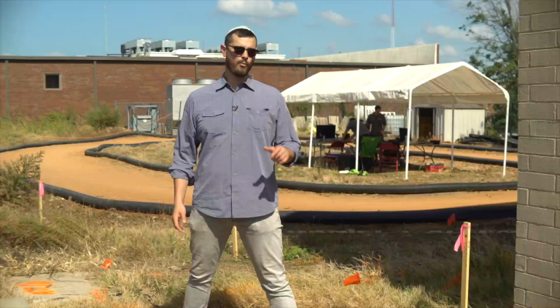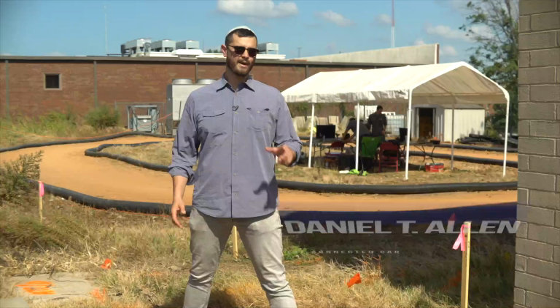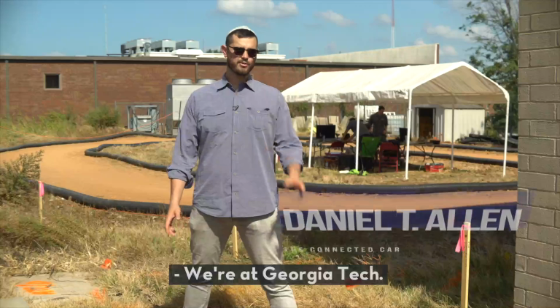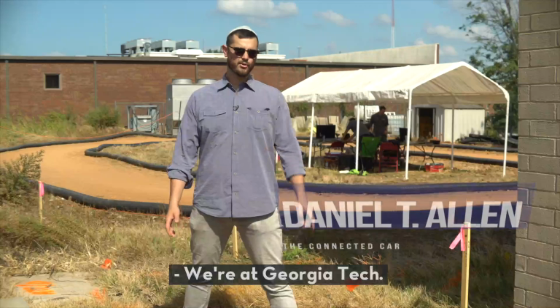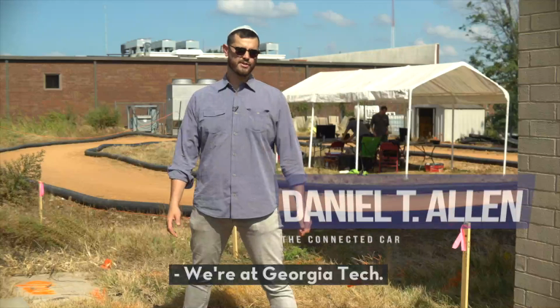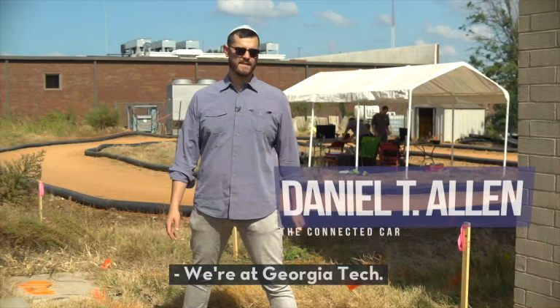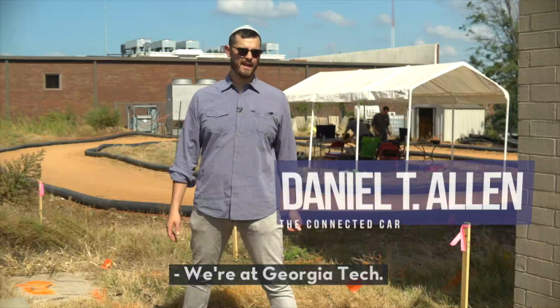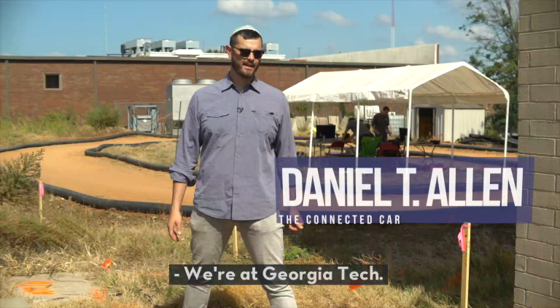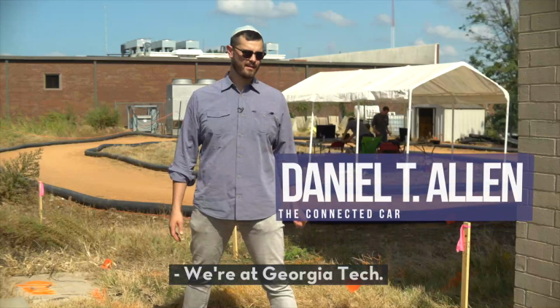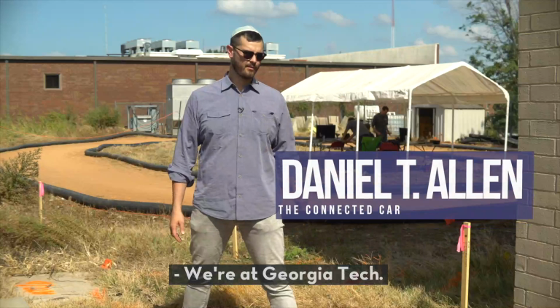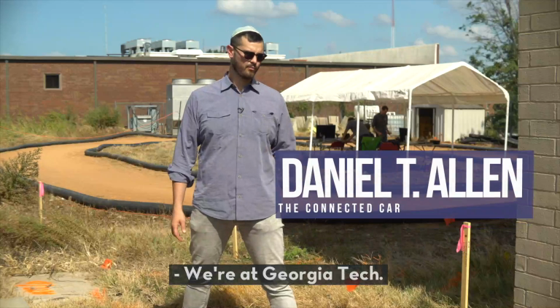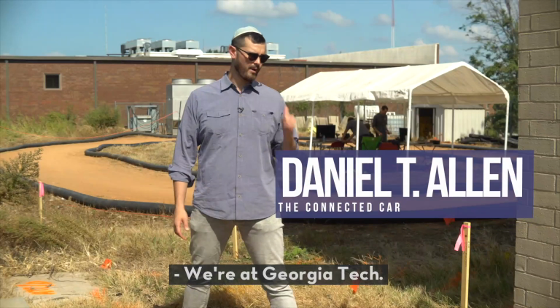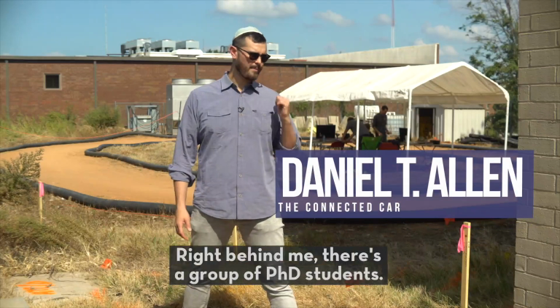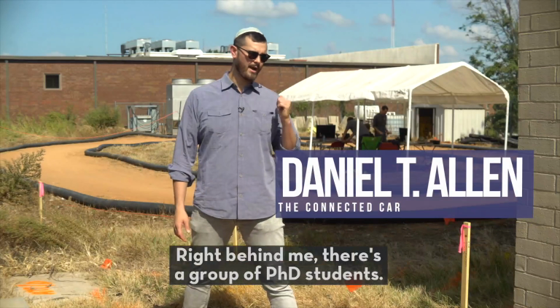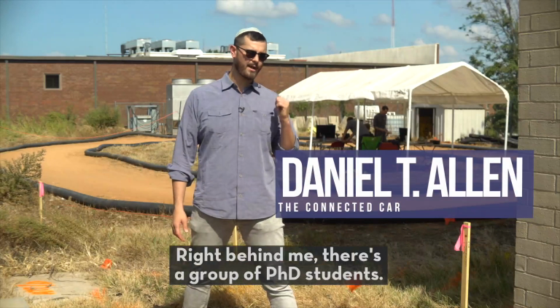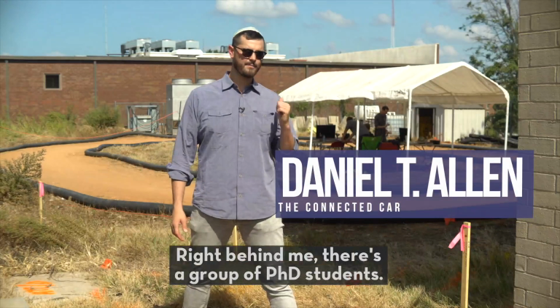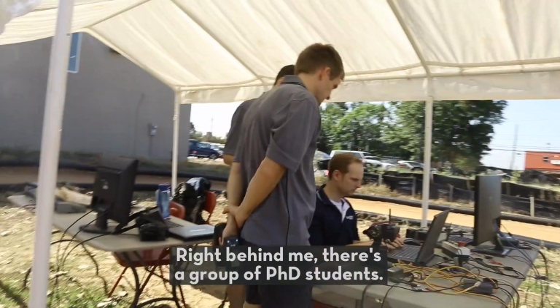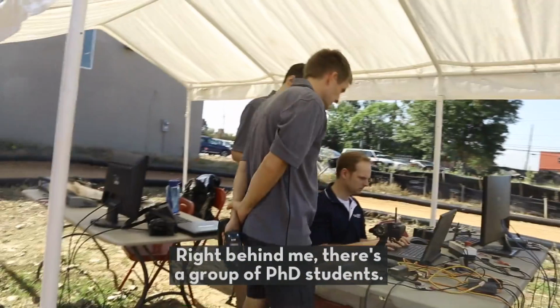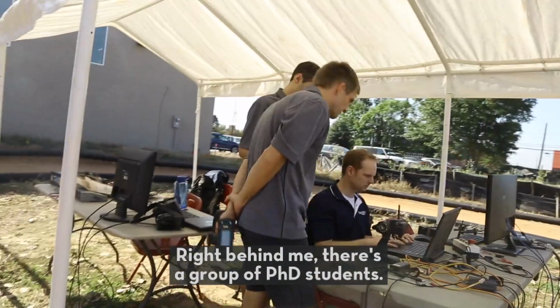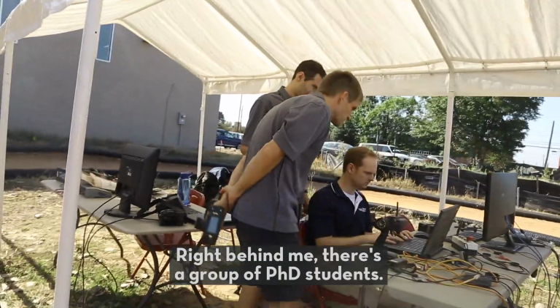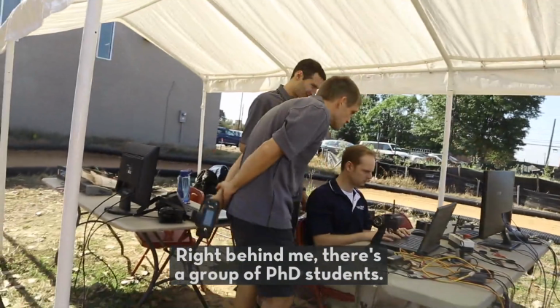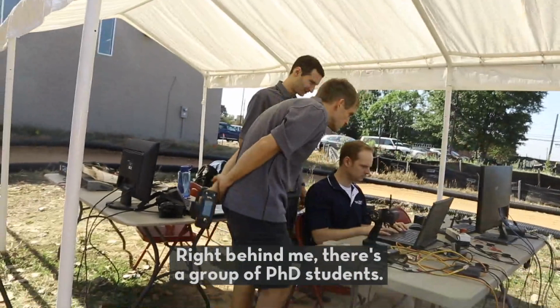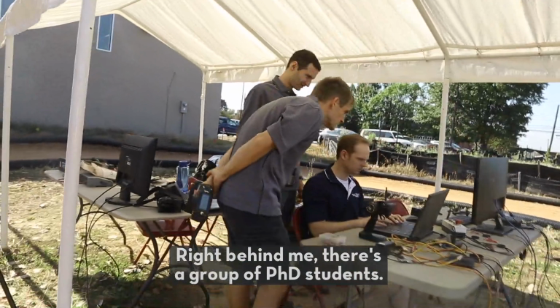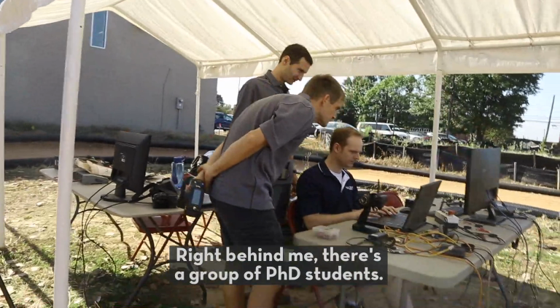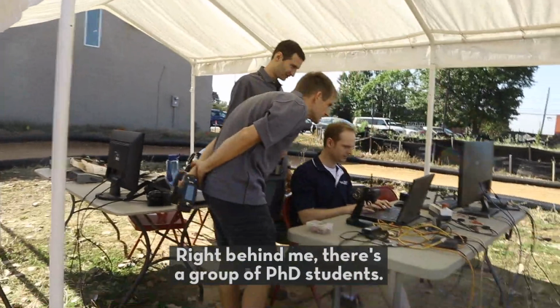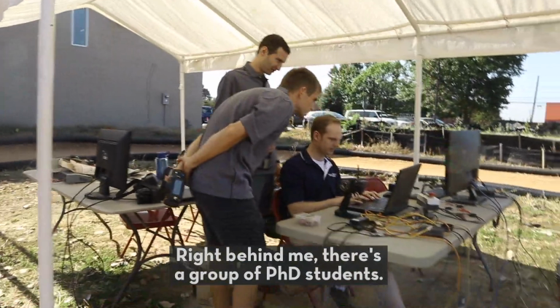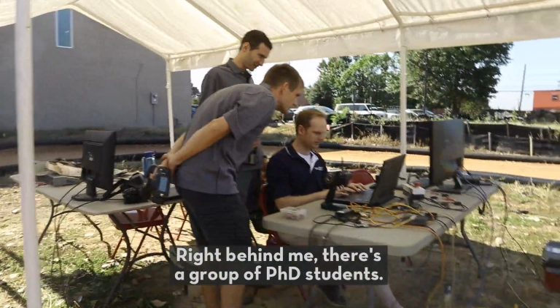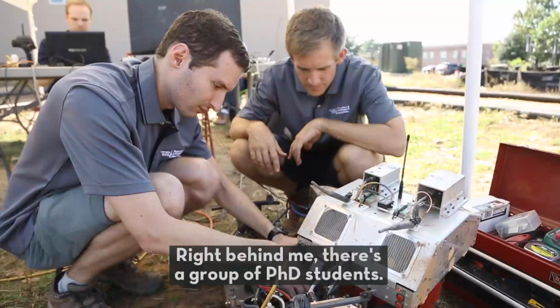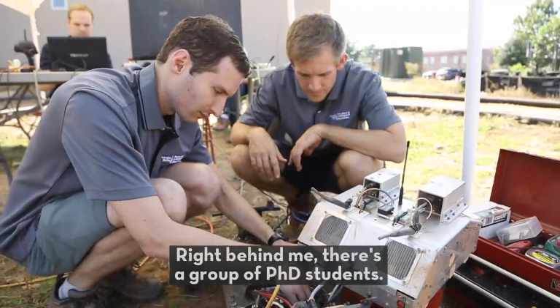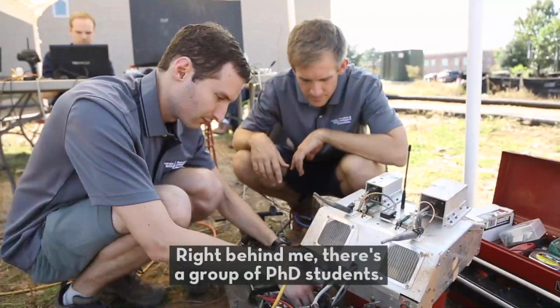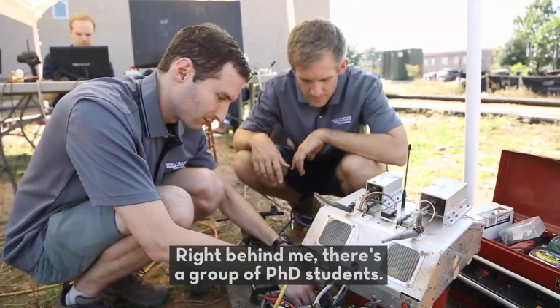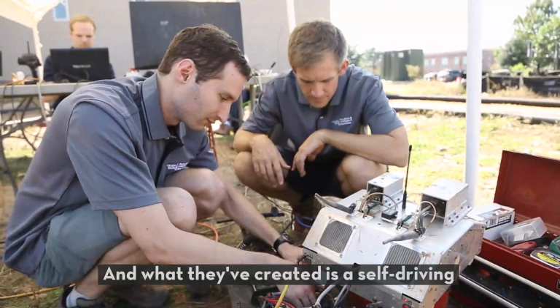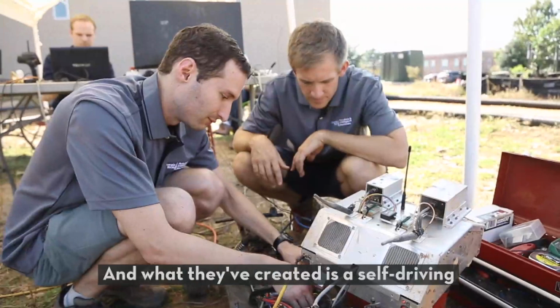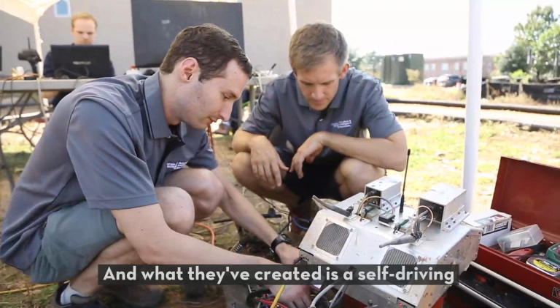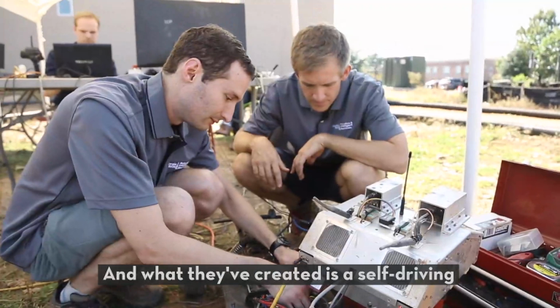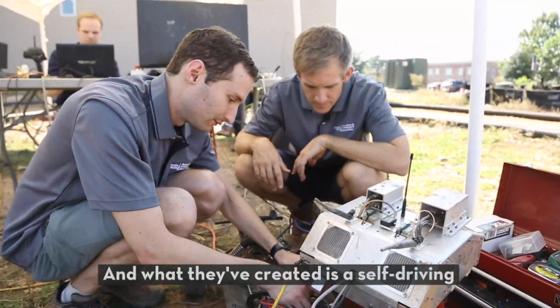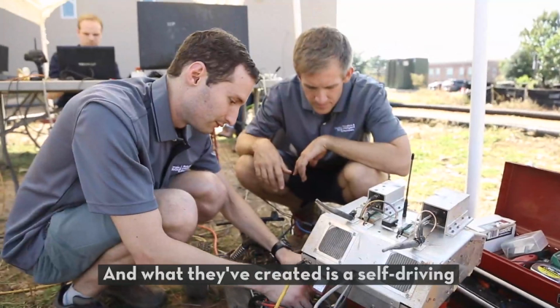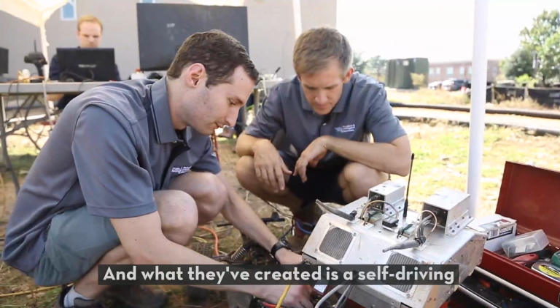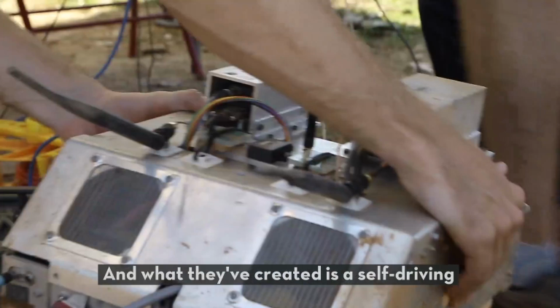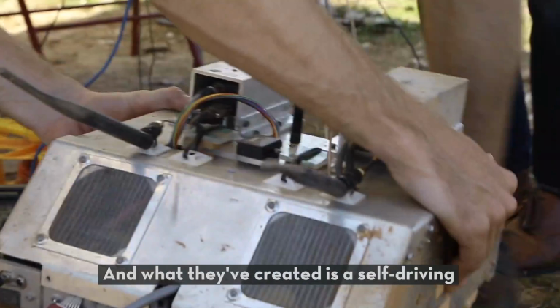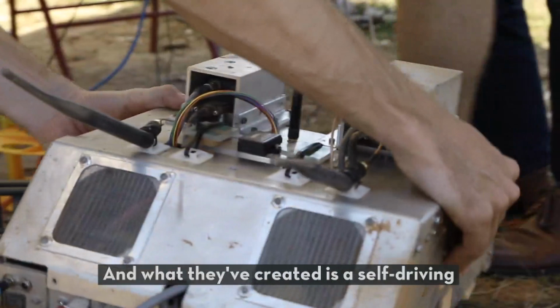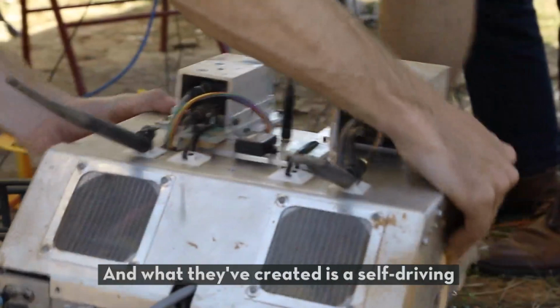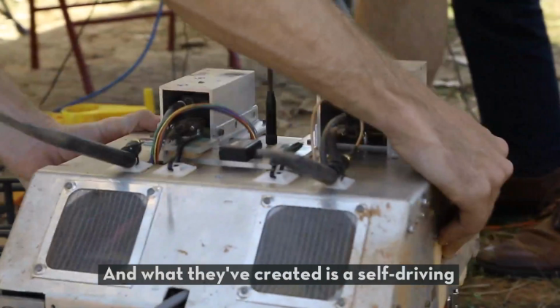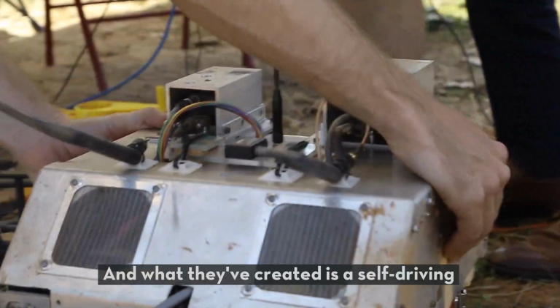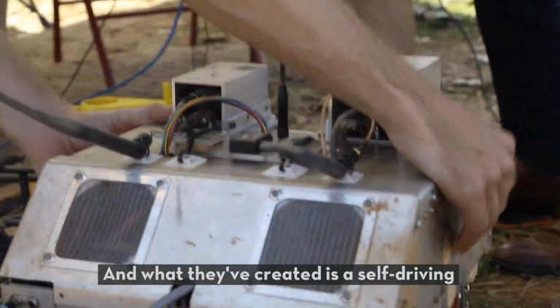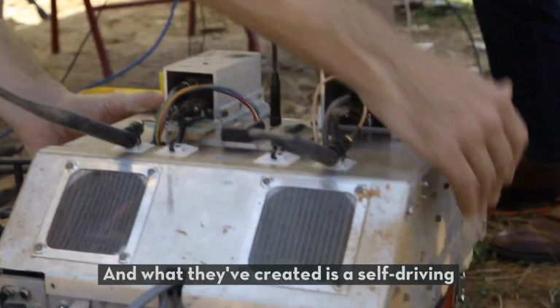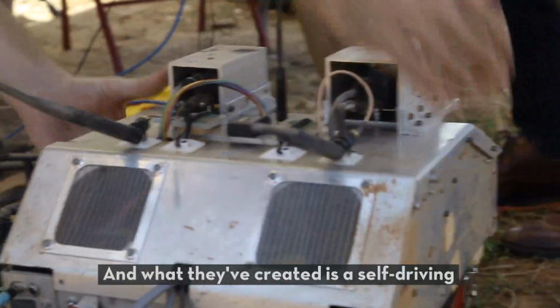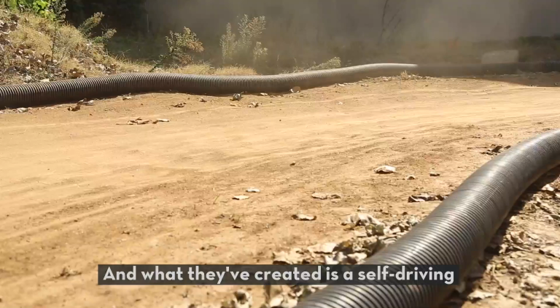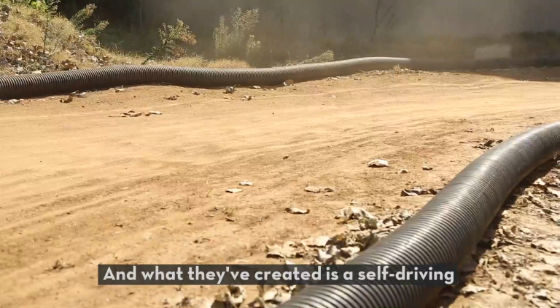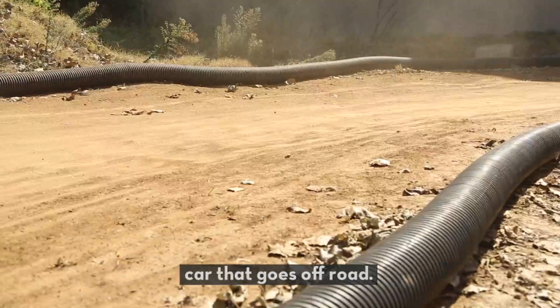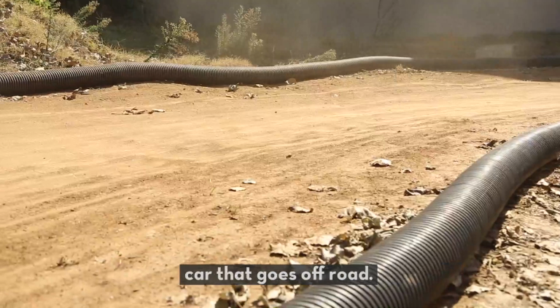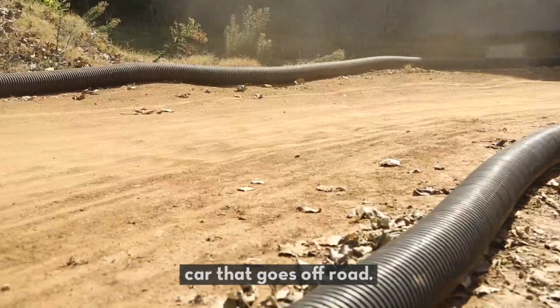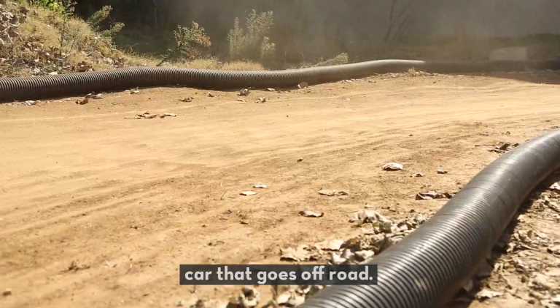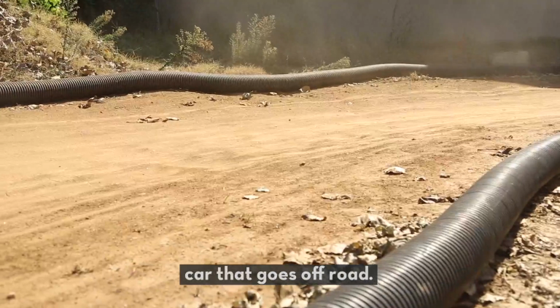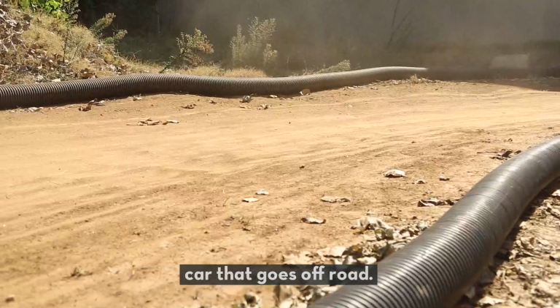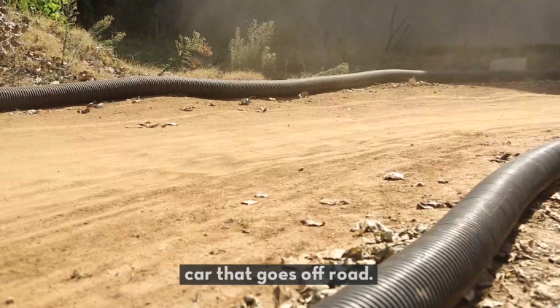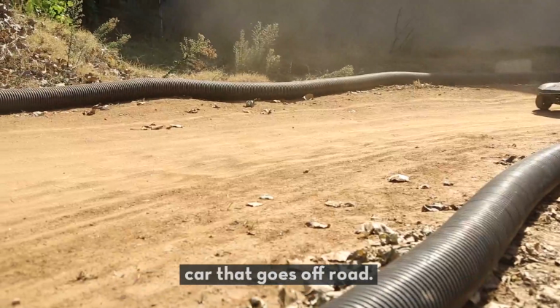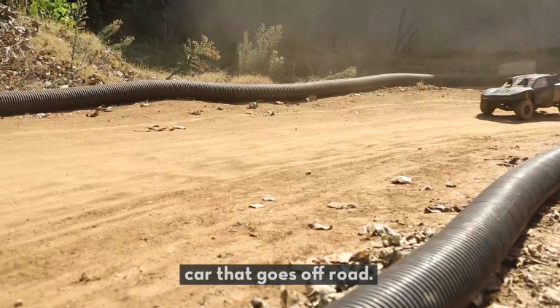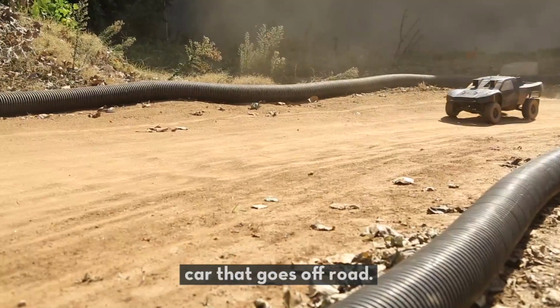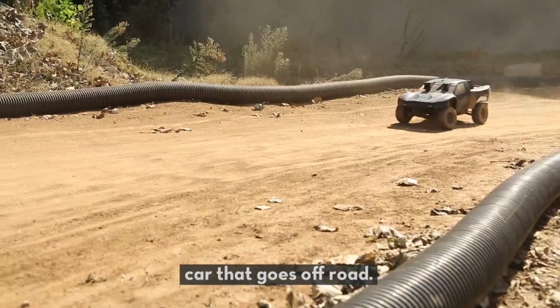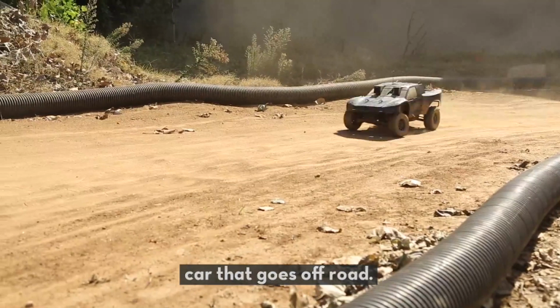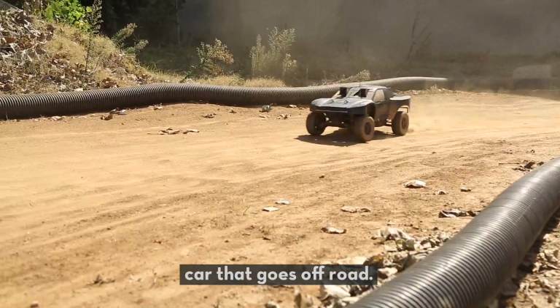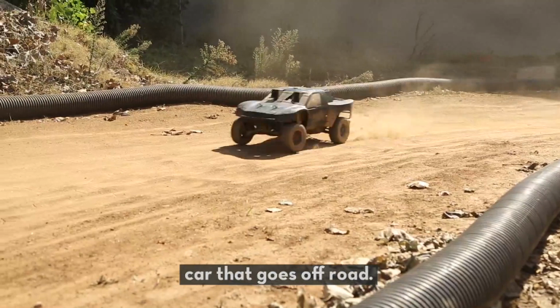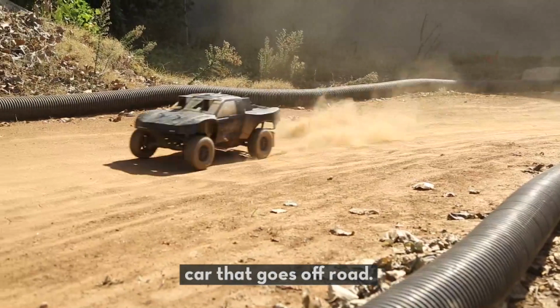We're at Georgia Tech, and right behind me there's a group of PhD students who have created a self-driving car that goes off-road.